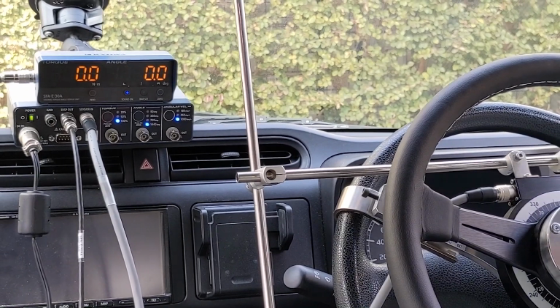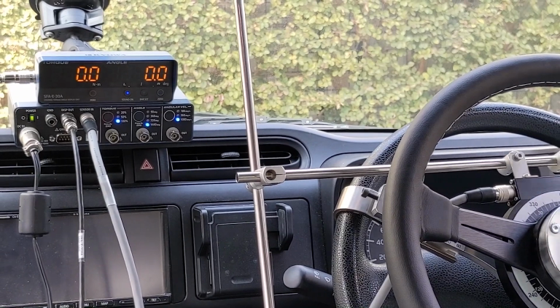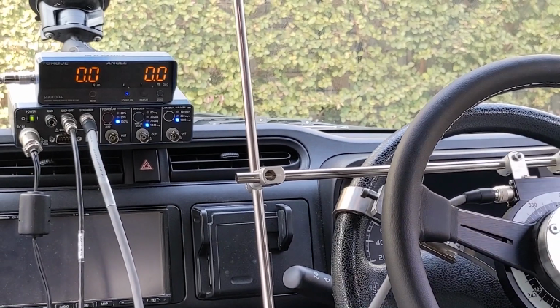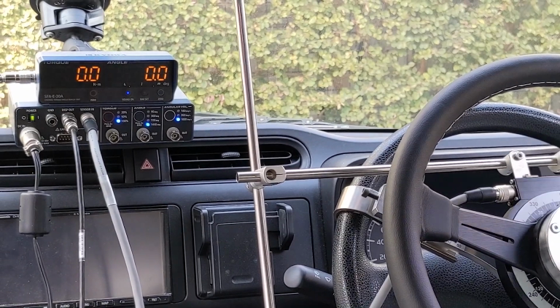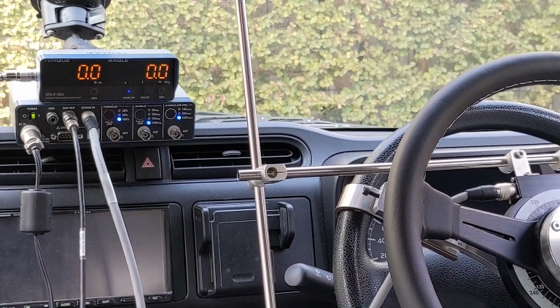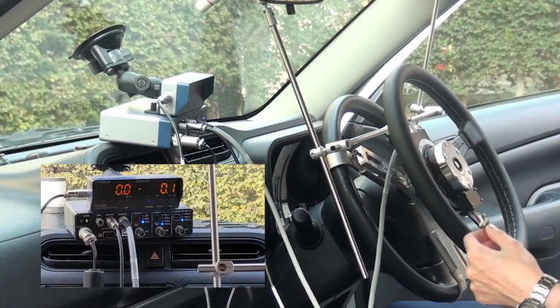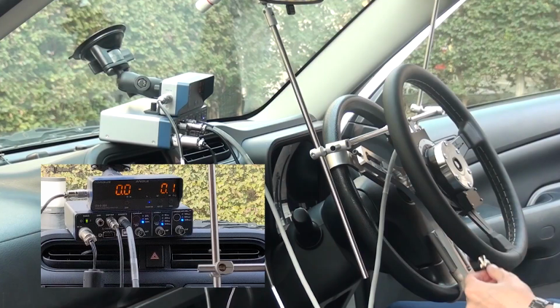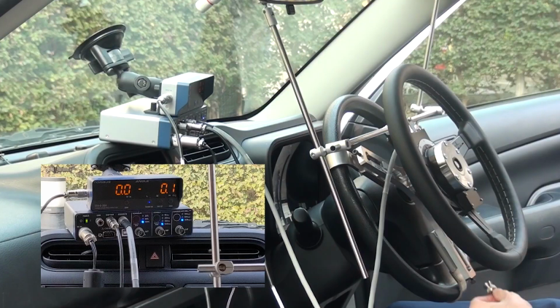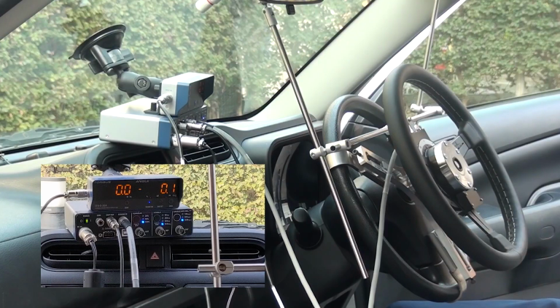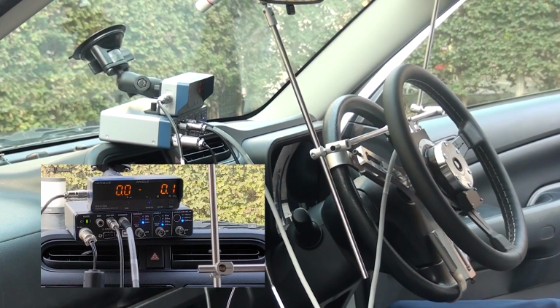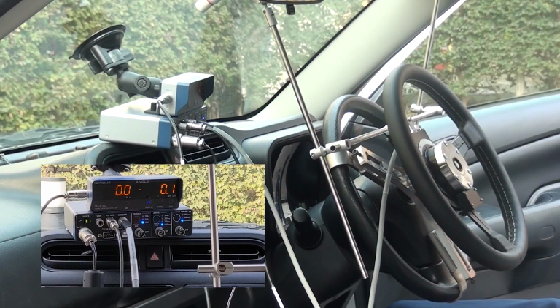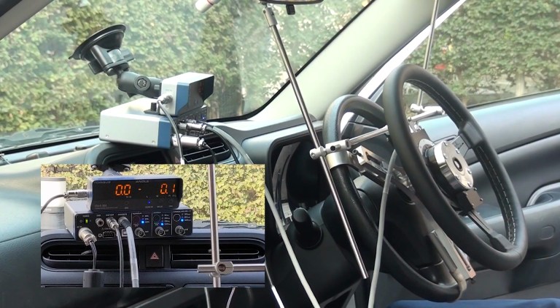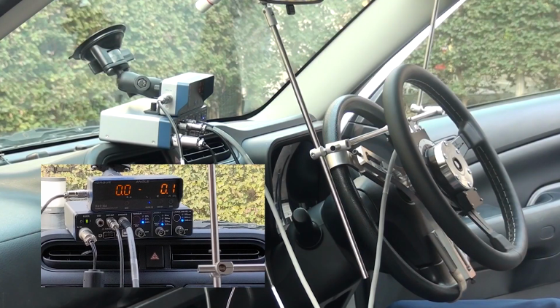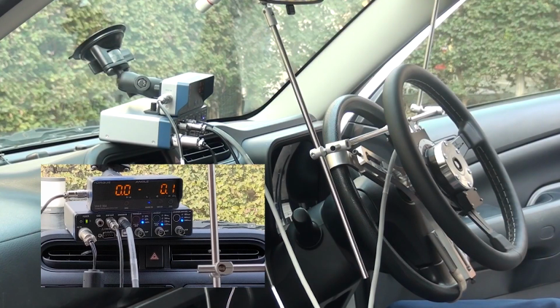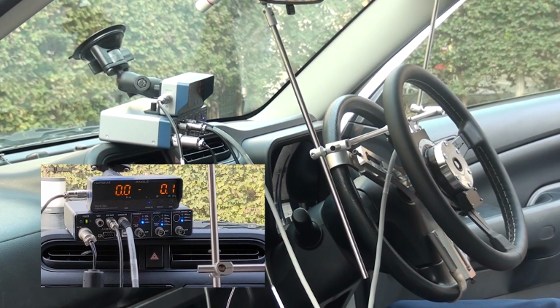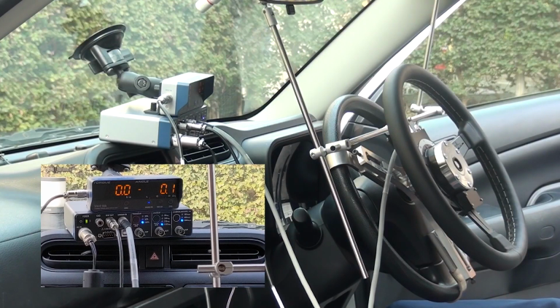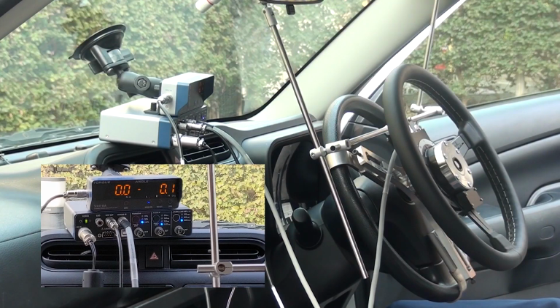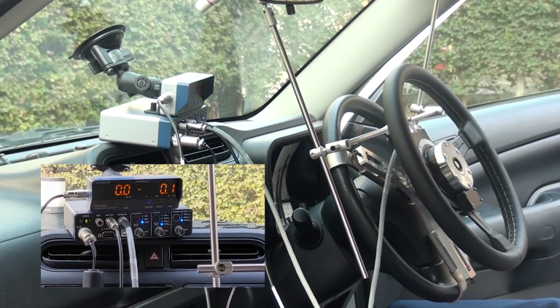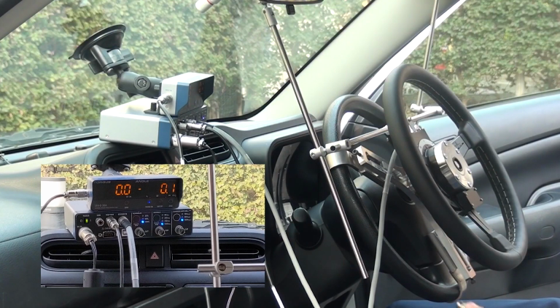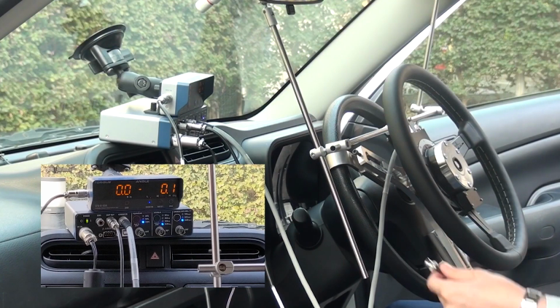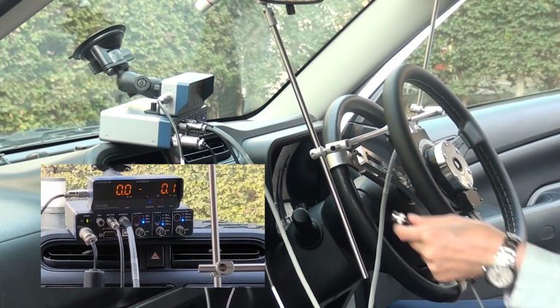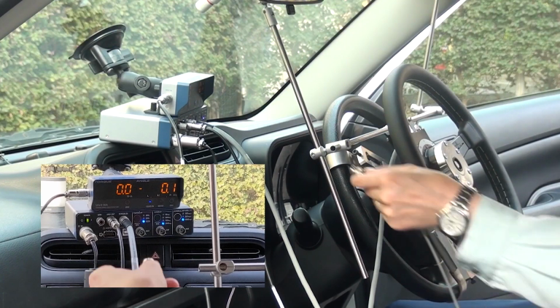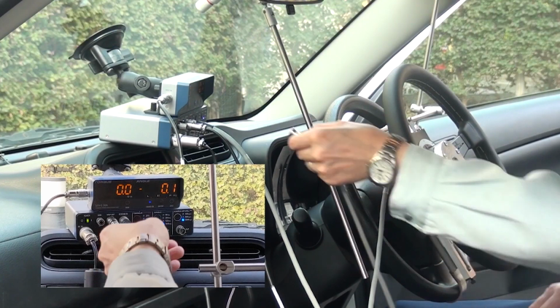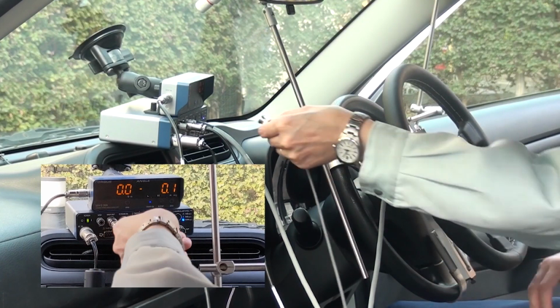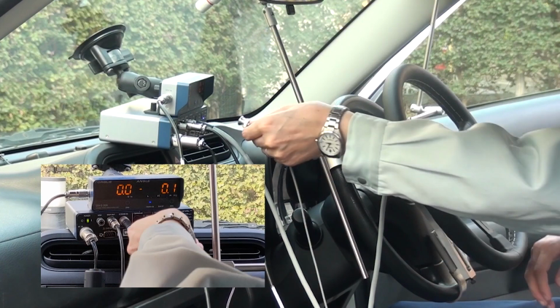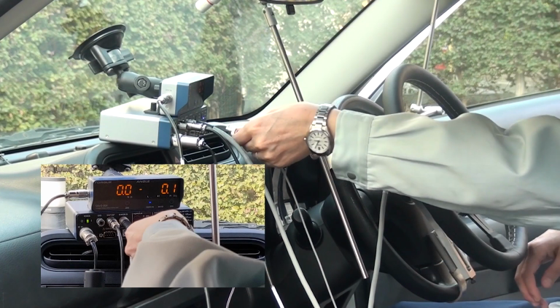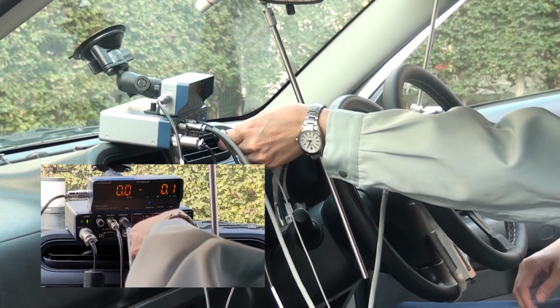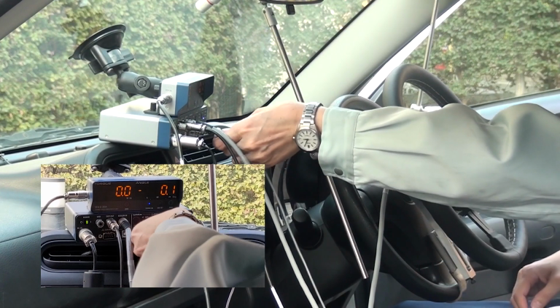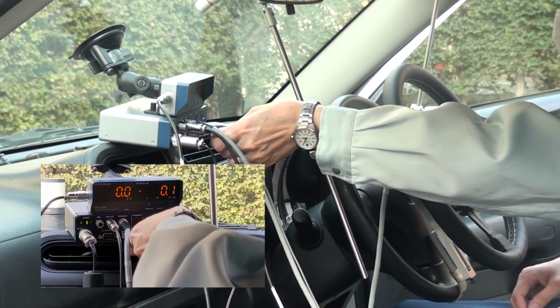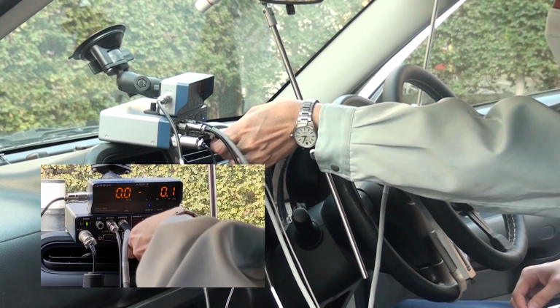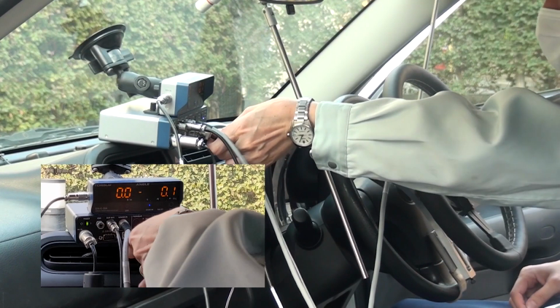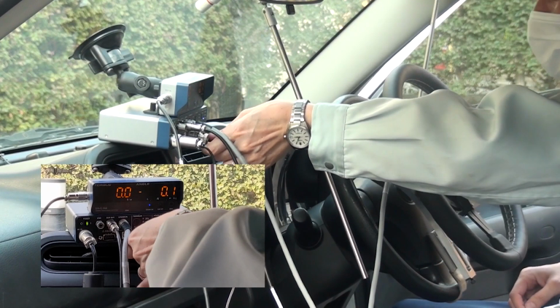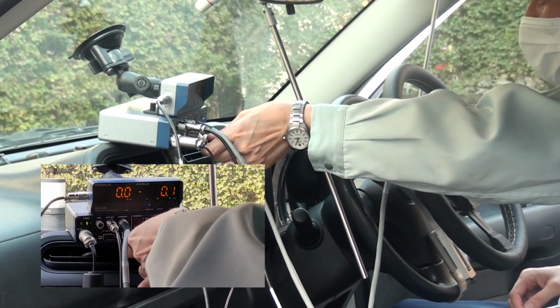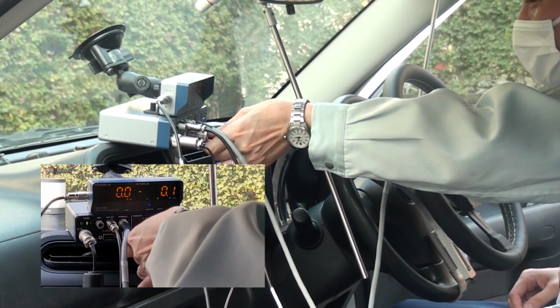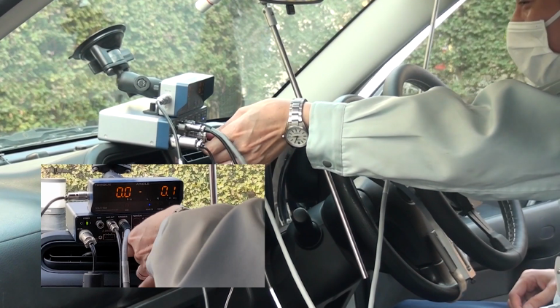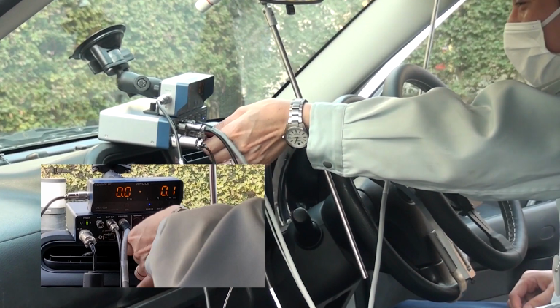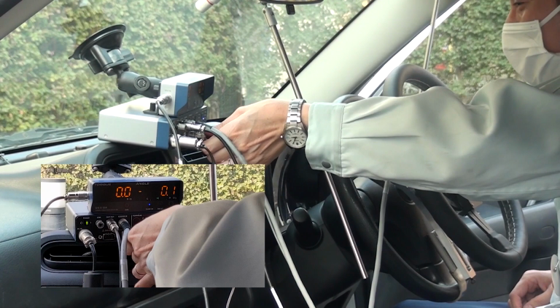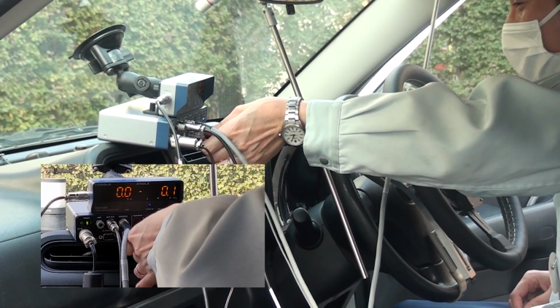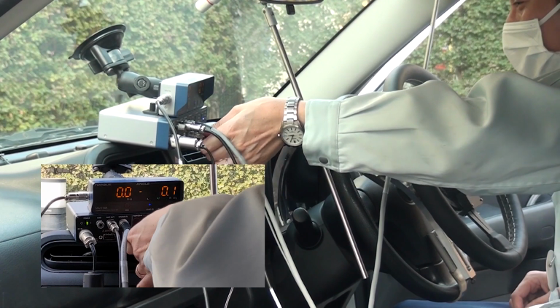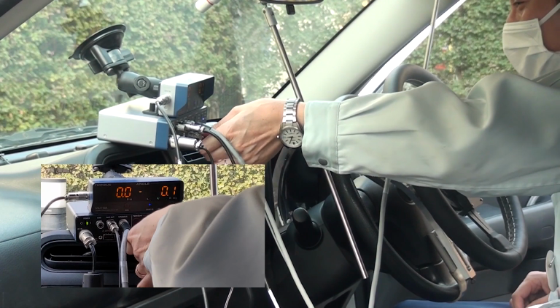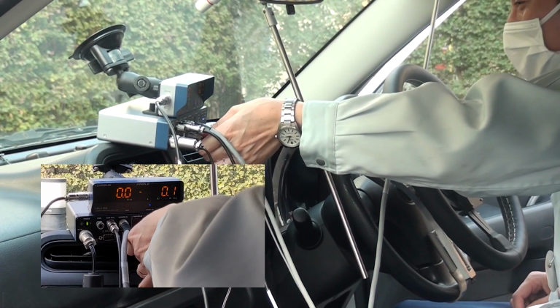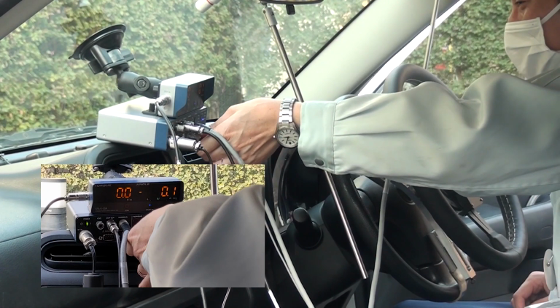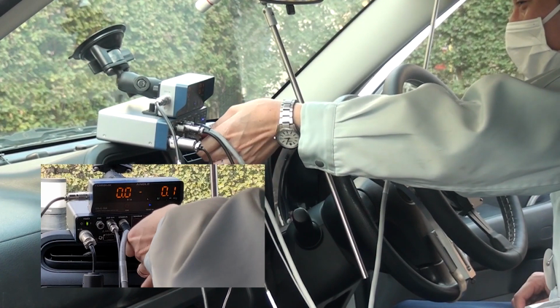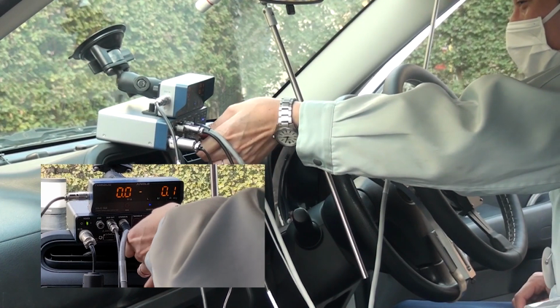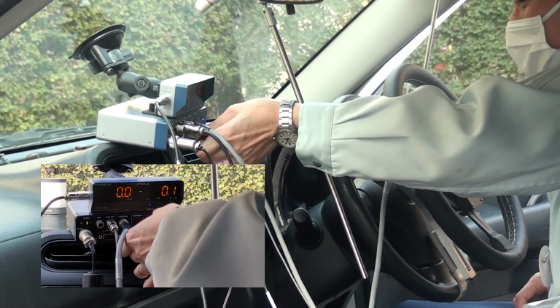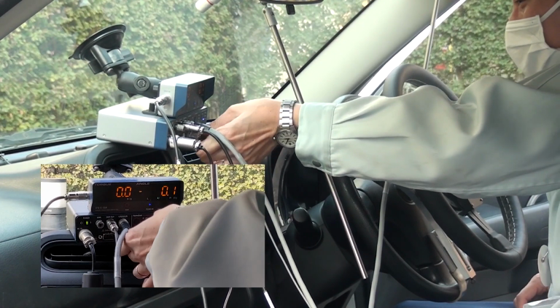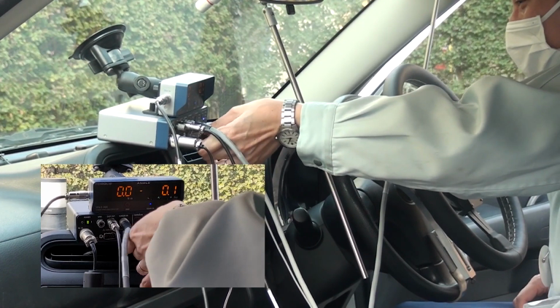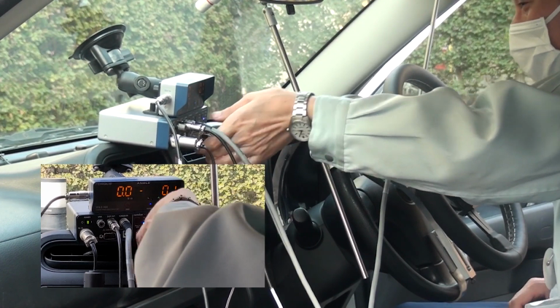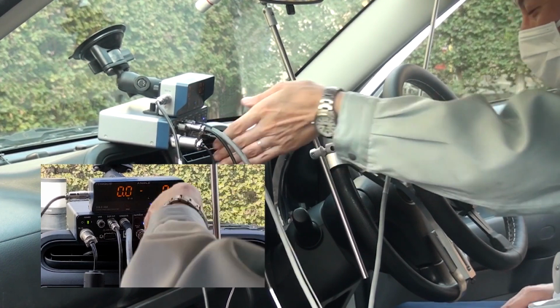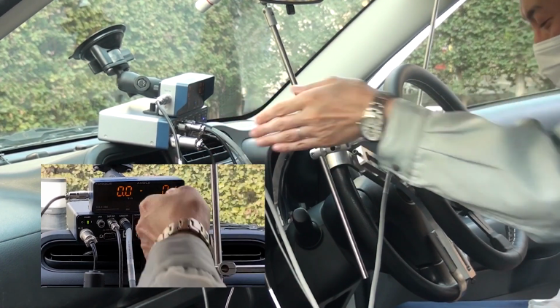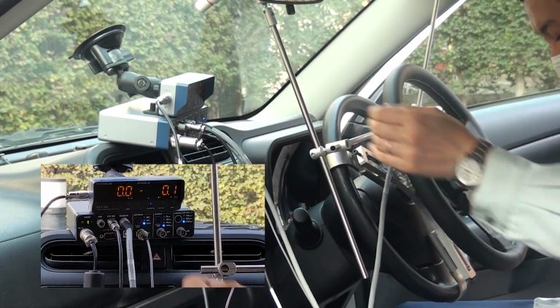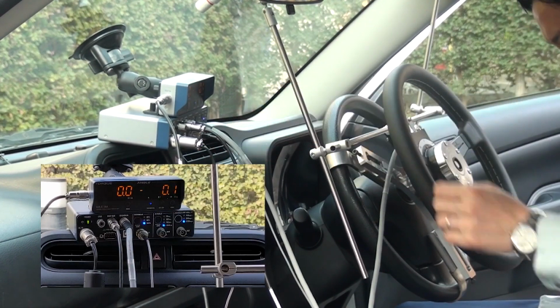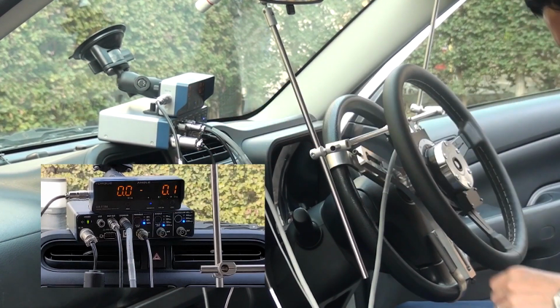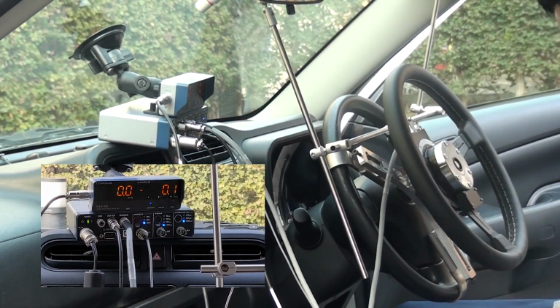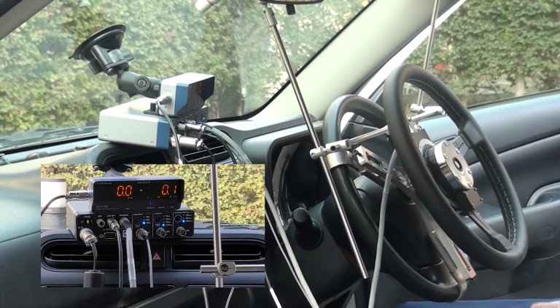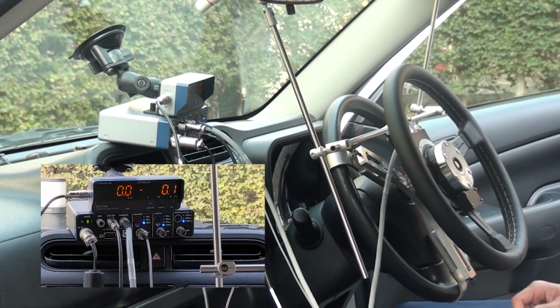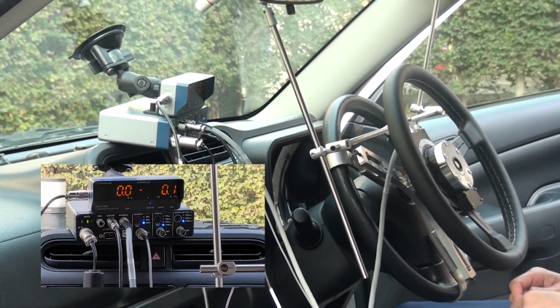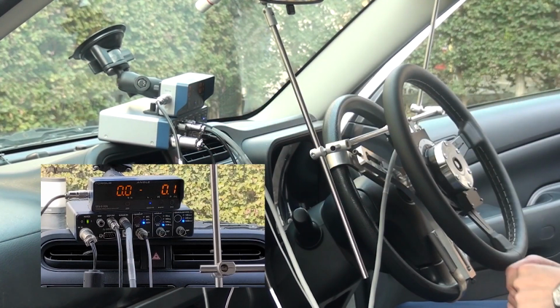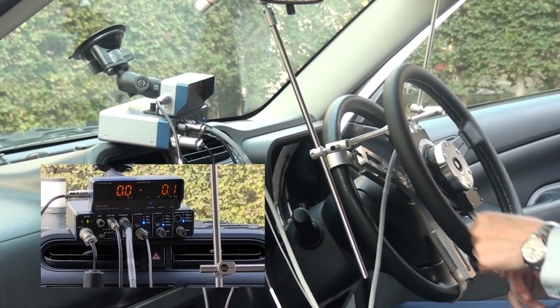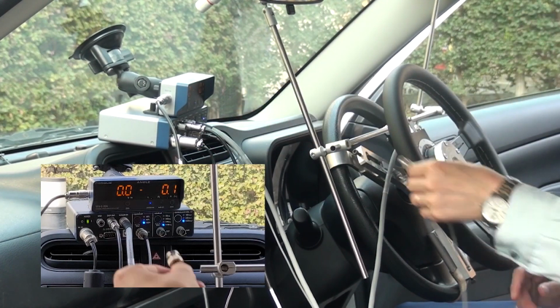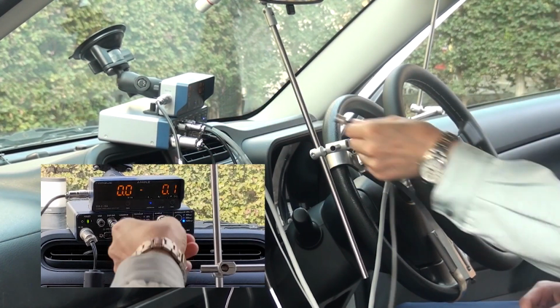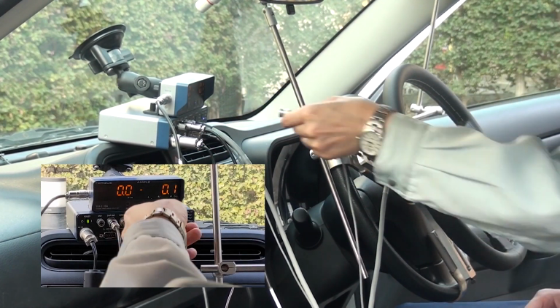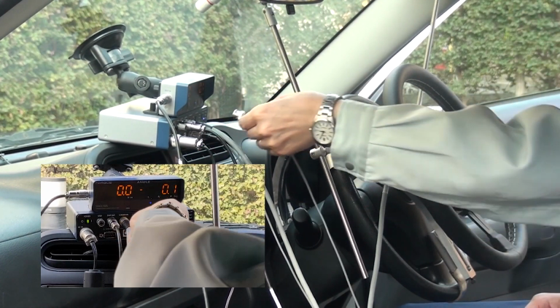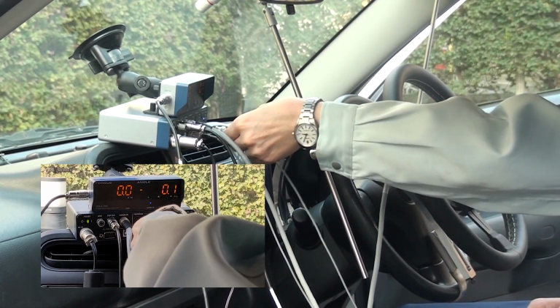Connect the voltage output cables for steering torque, steering angle, and steering angular velocity to a data logger.